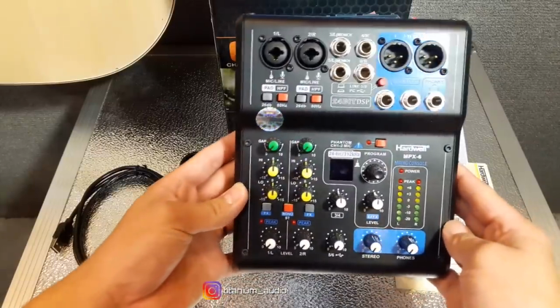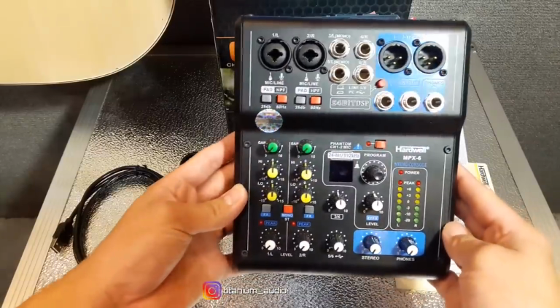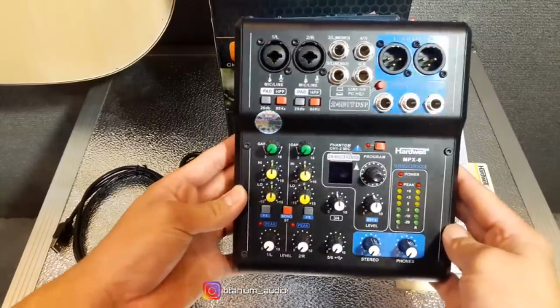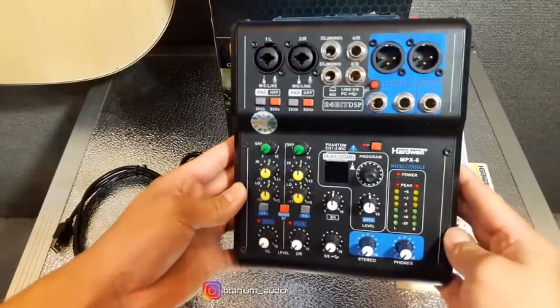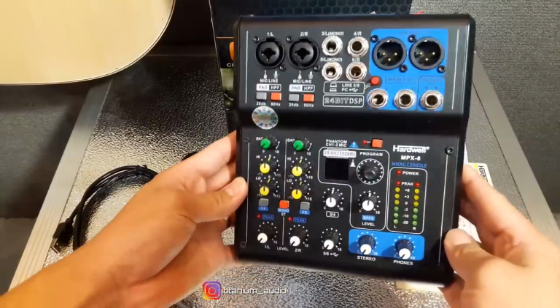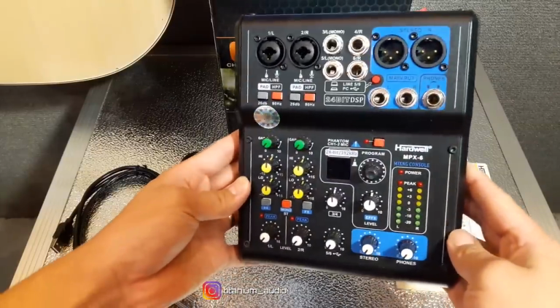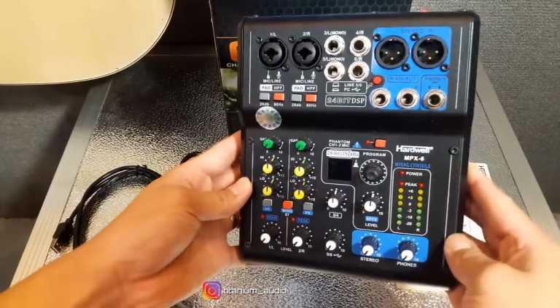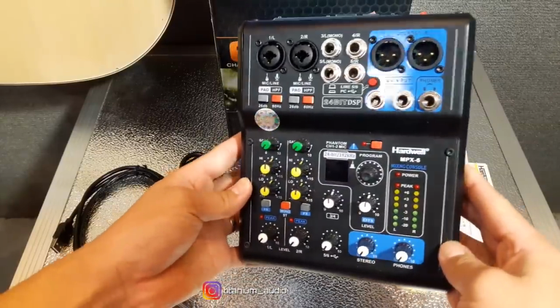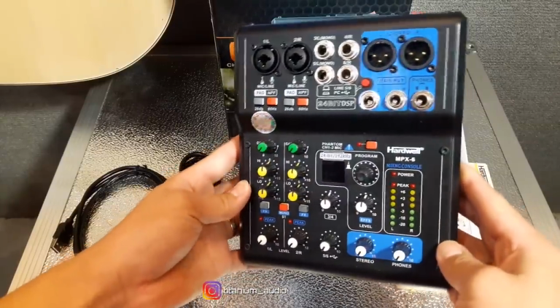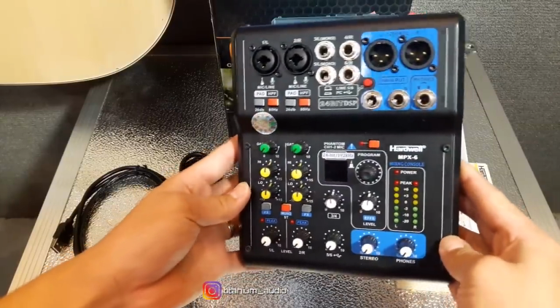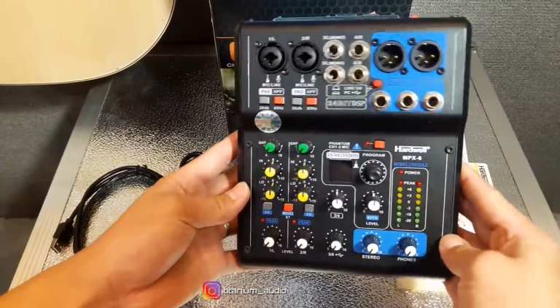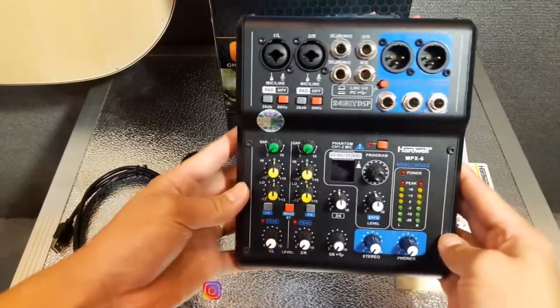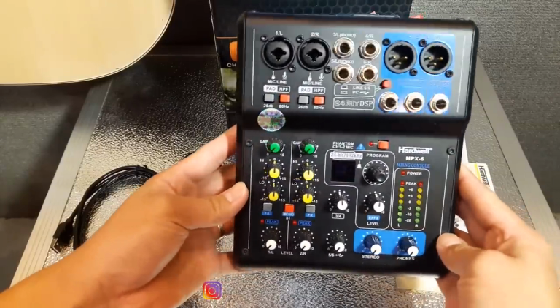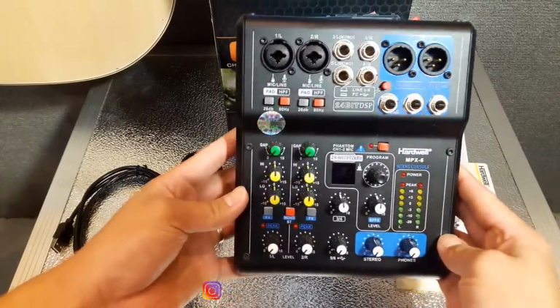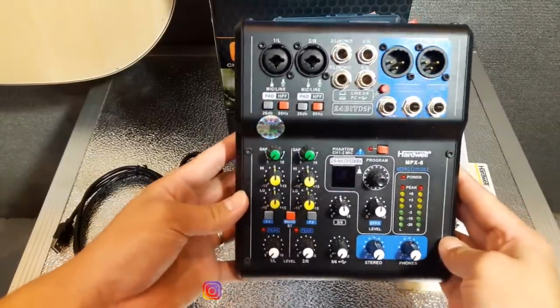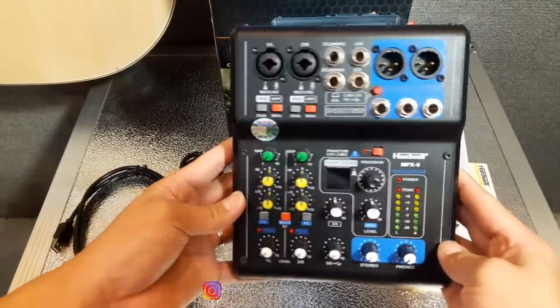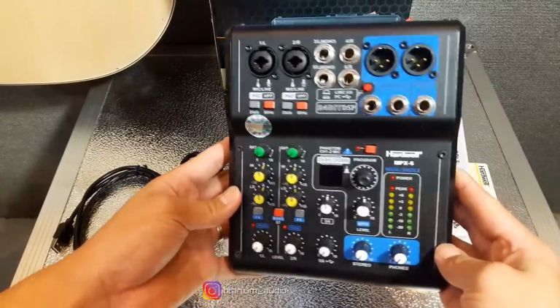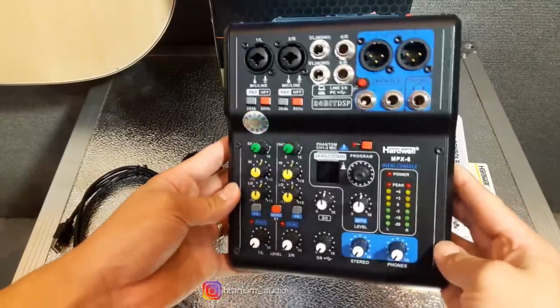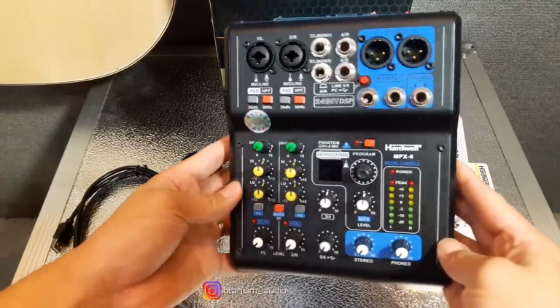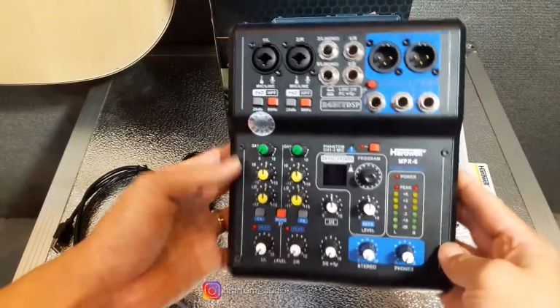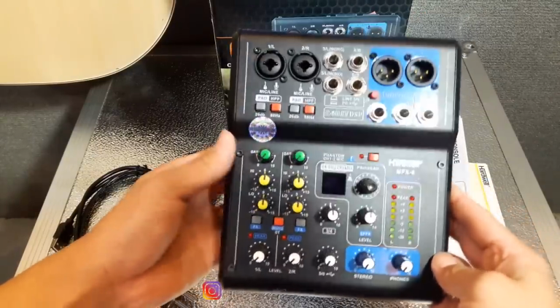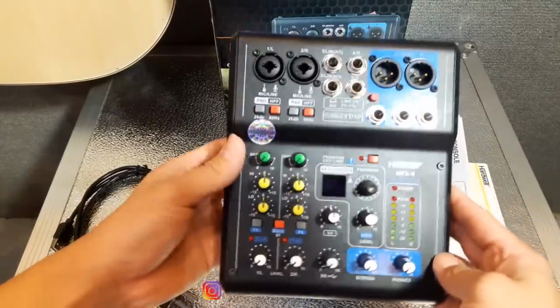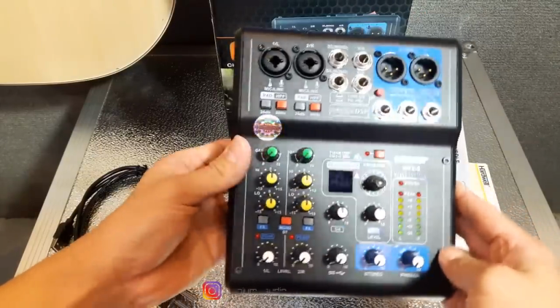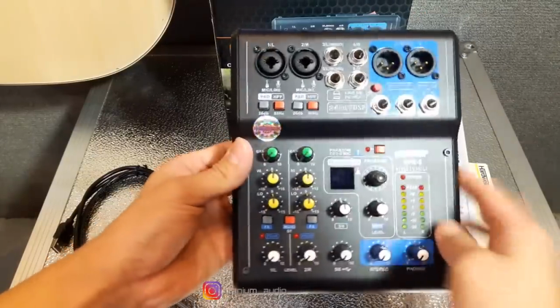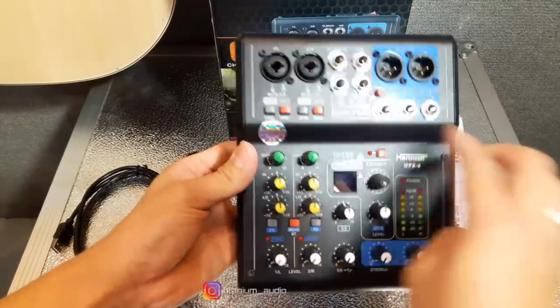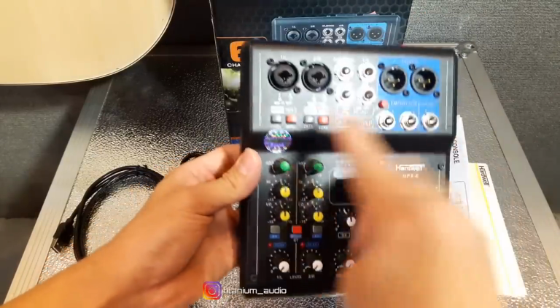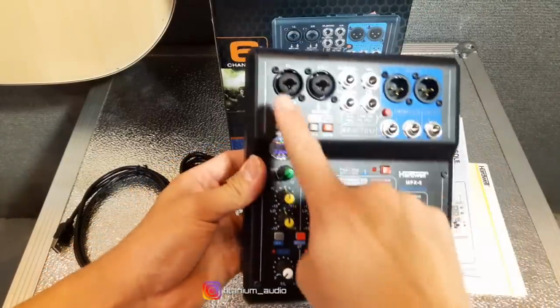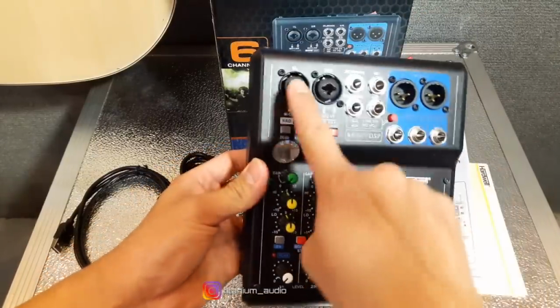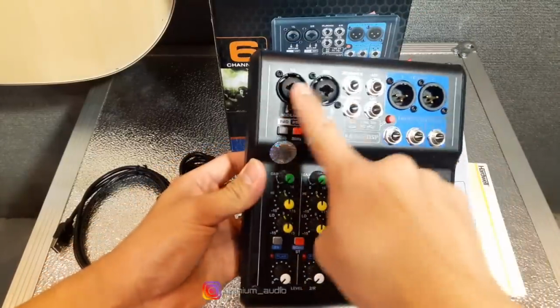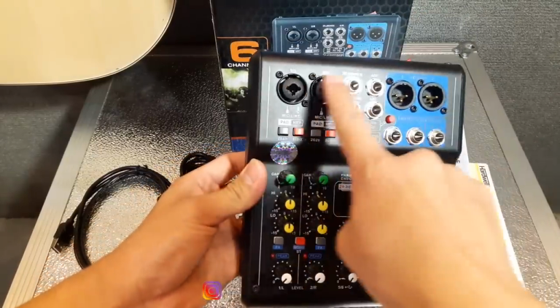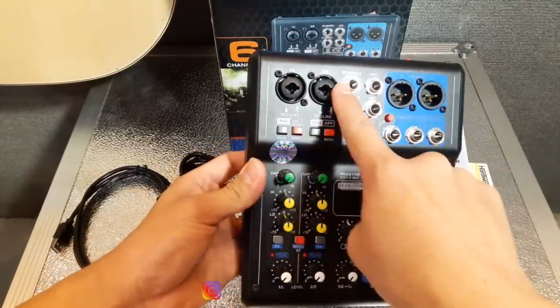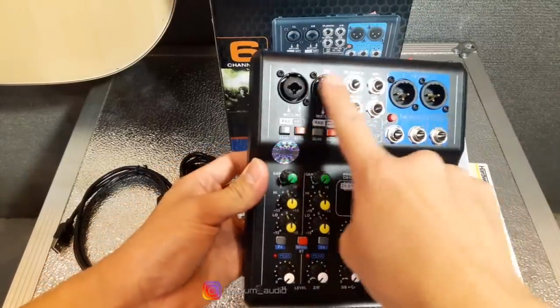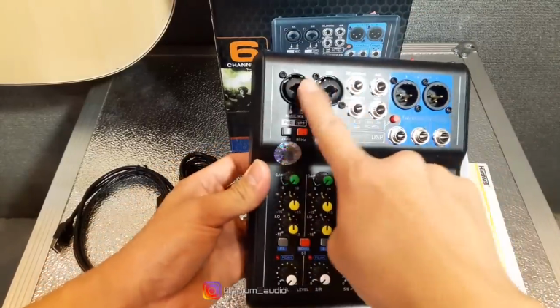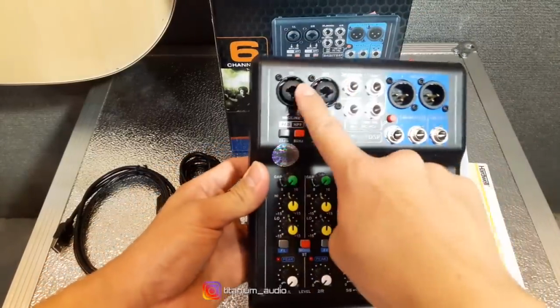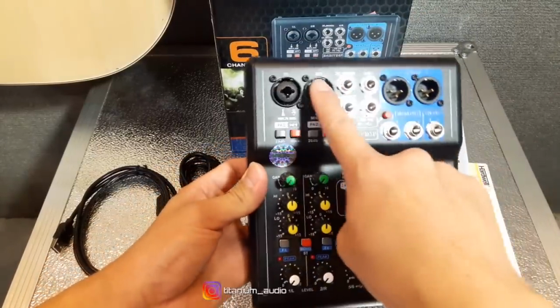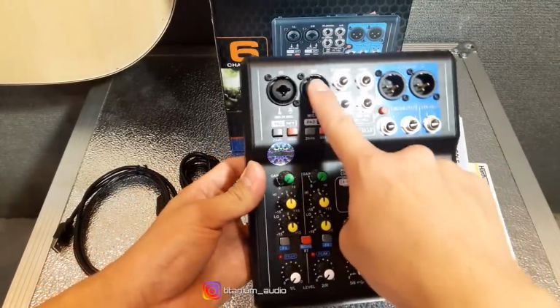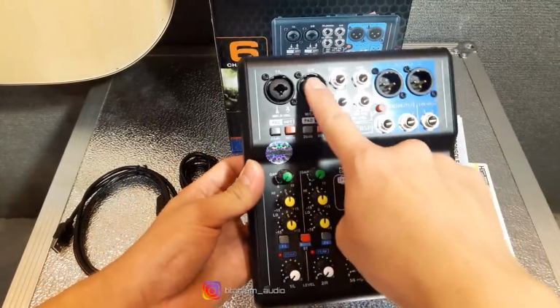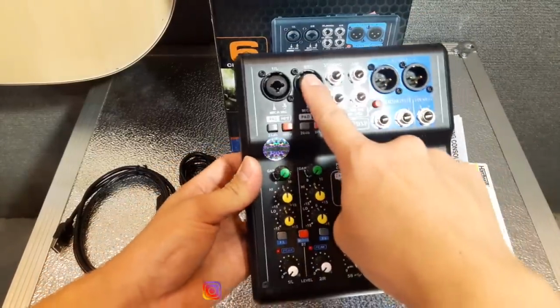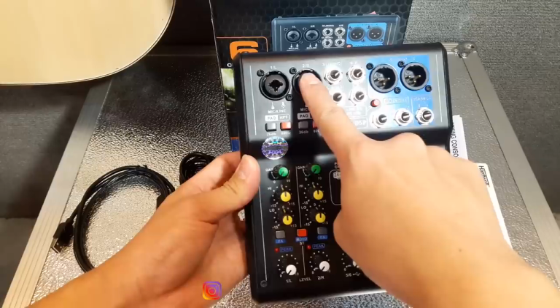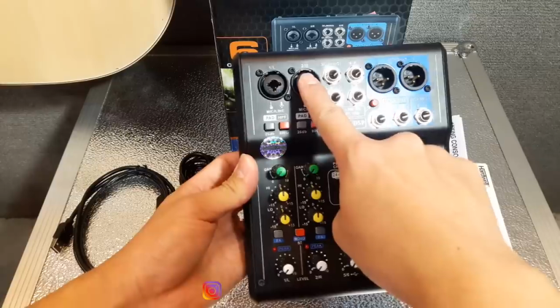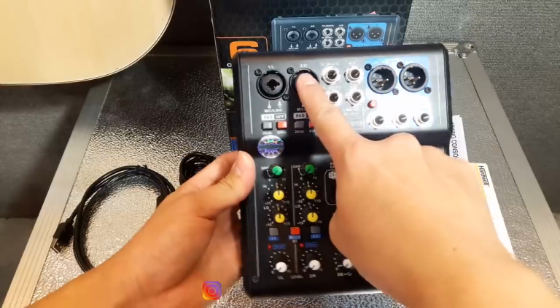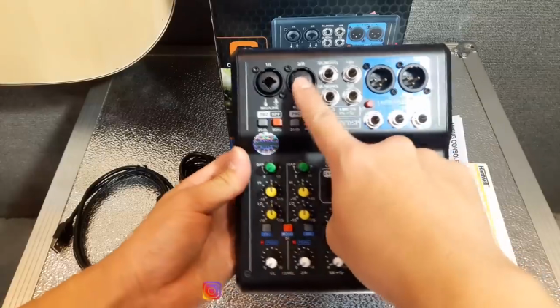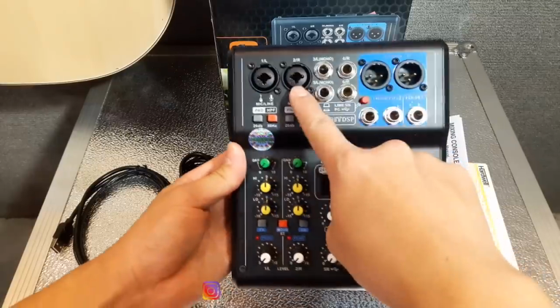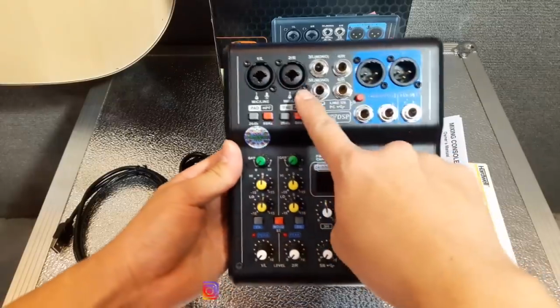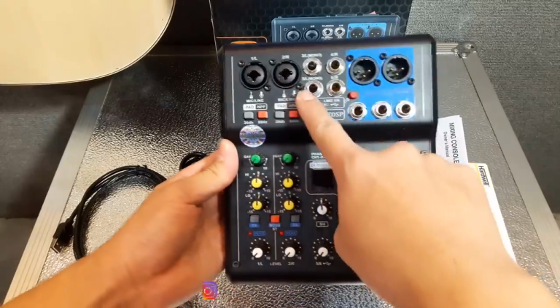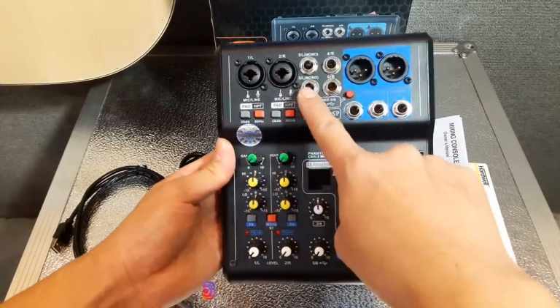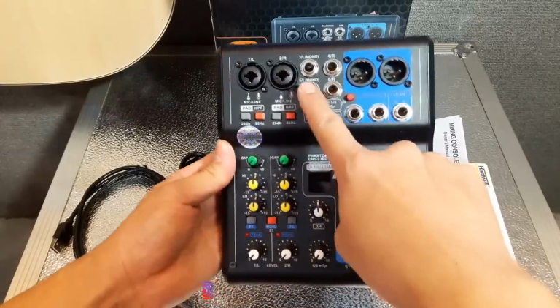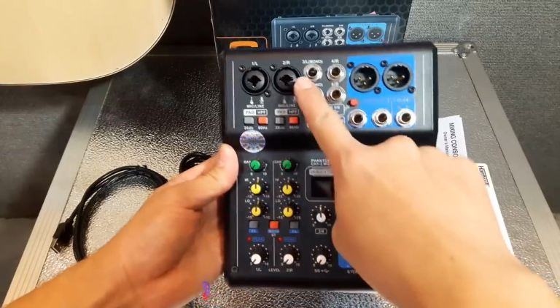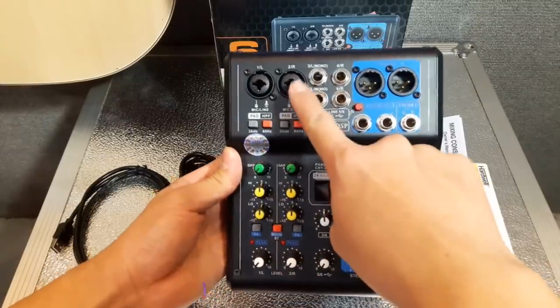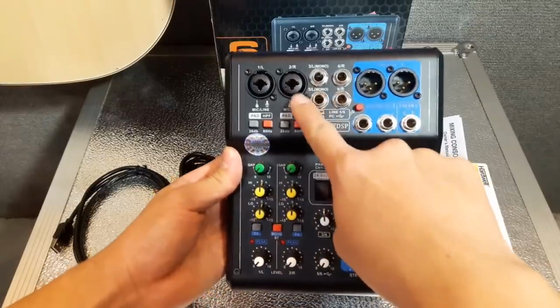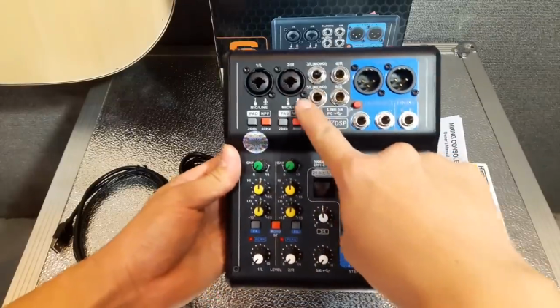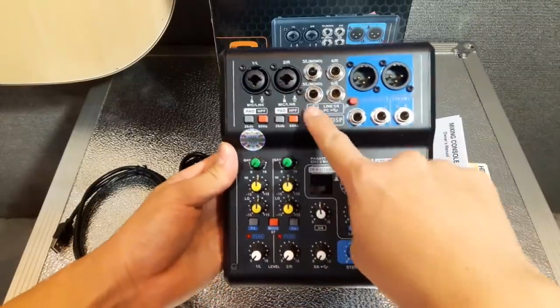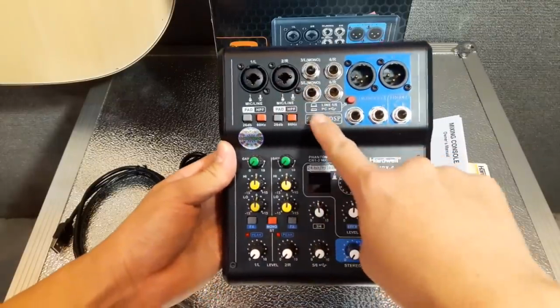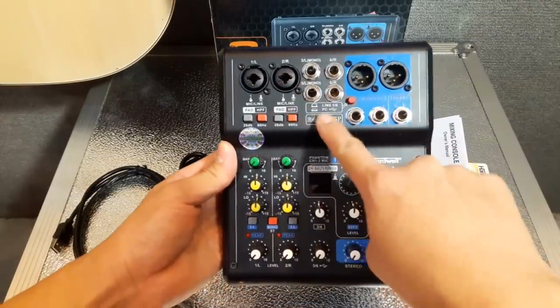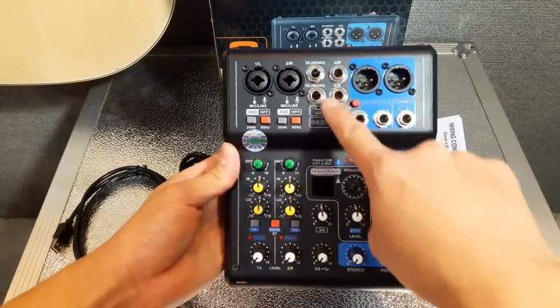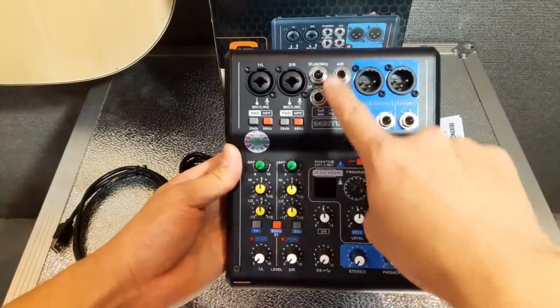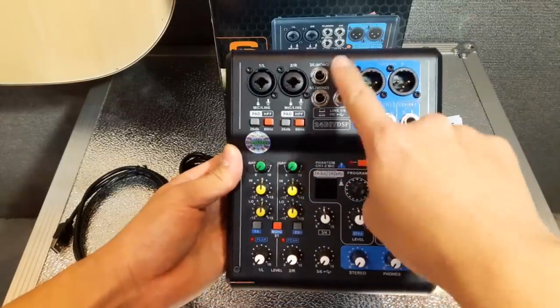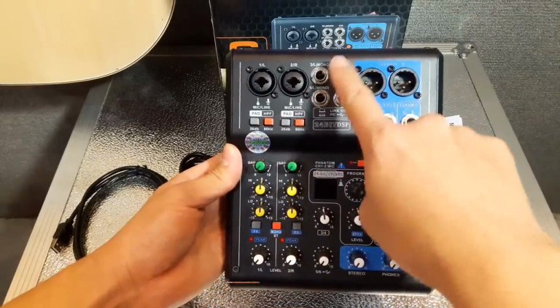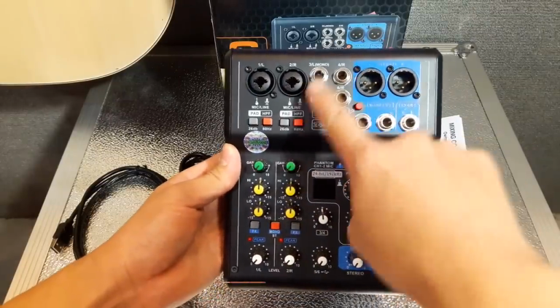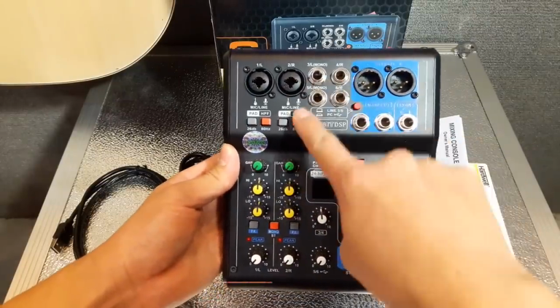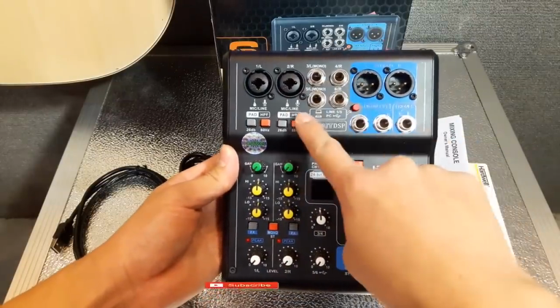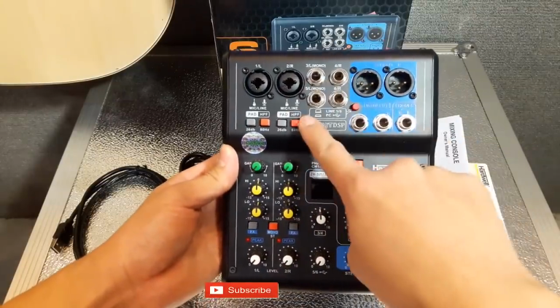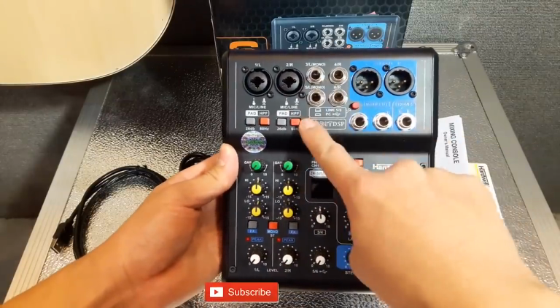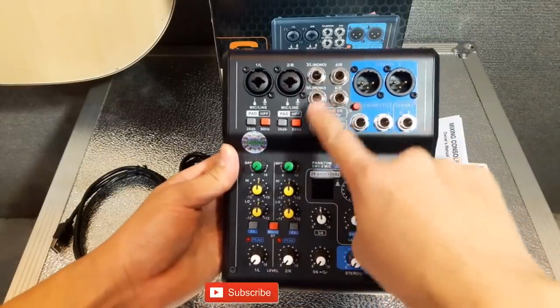Kita jelasin dulu. Mixer ini 6 channel: 2 stereo, sisanya 4 mono.